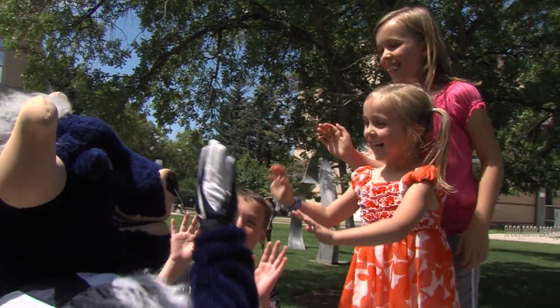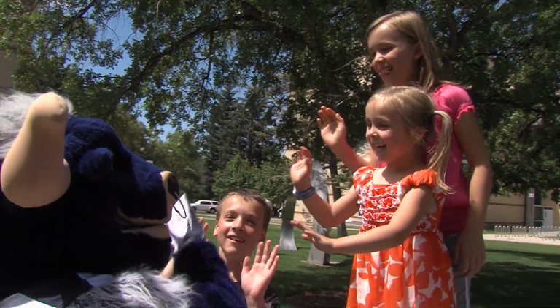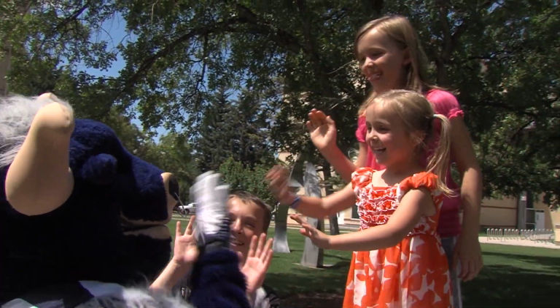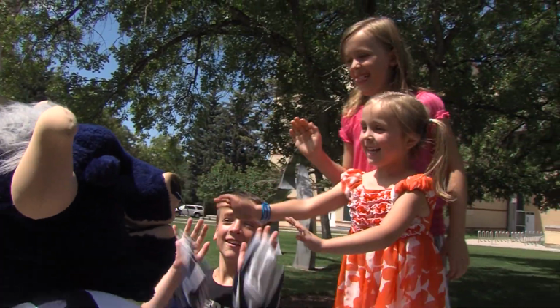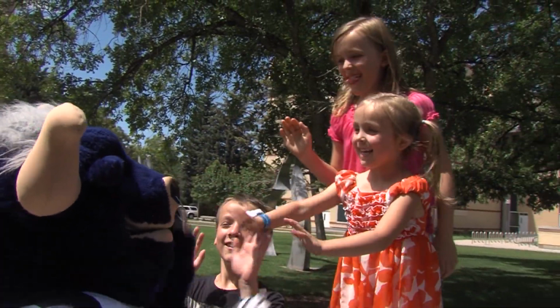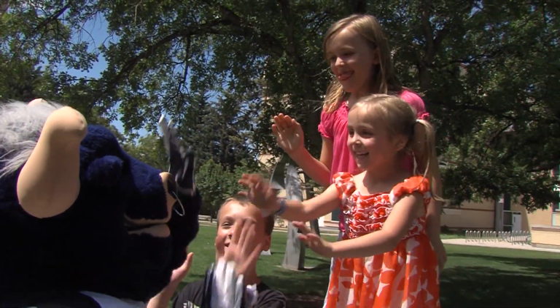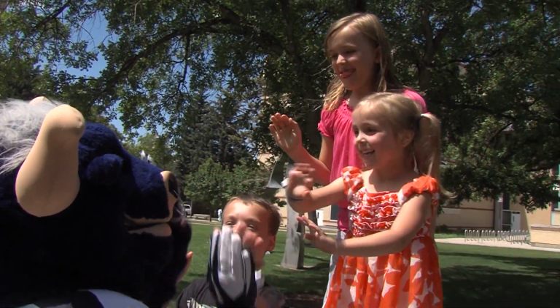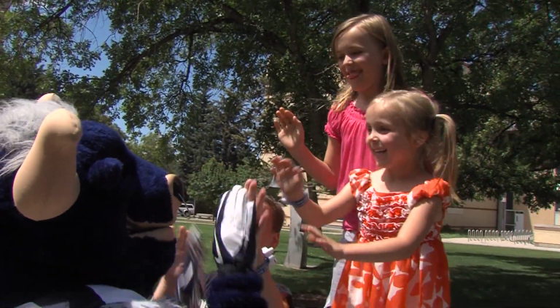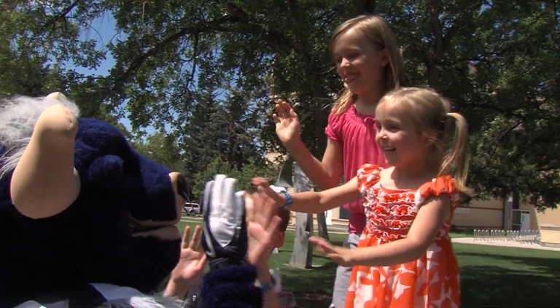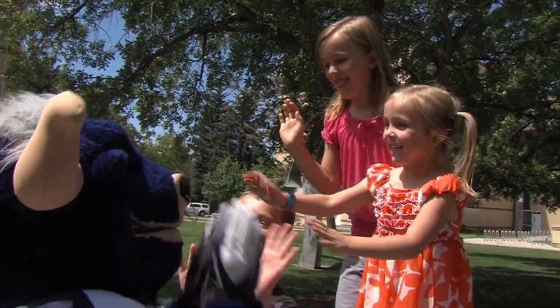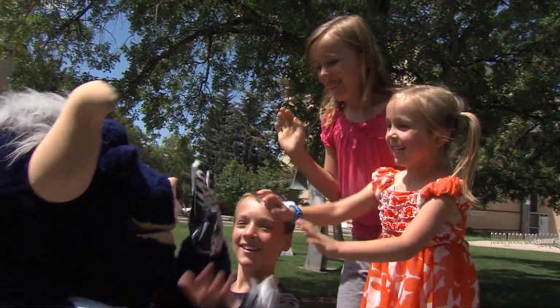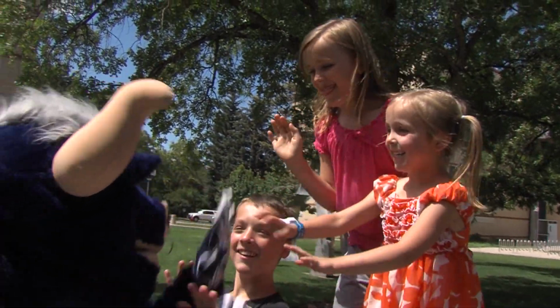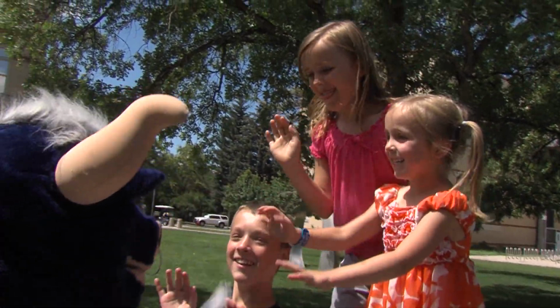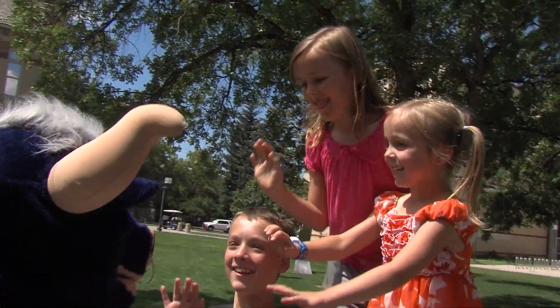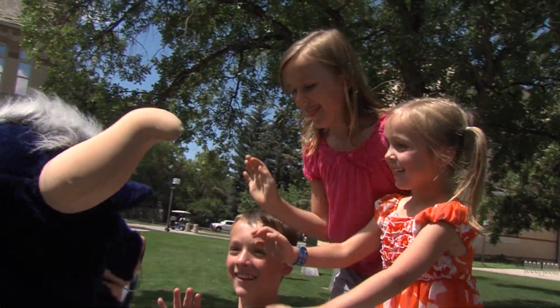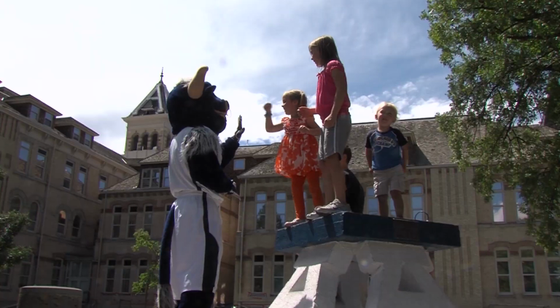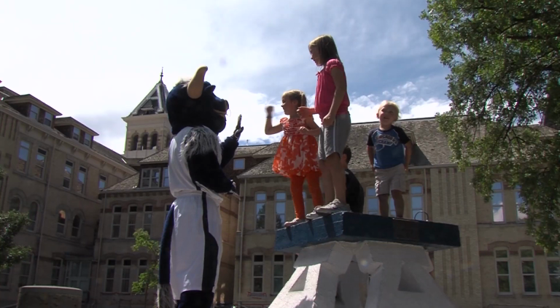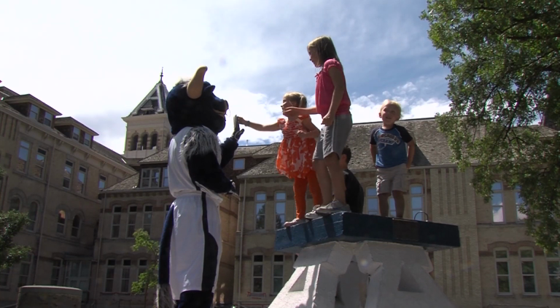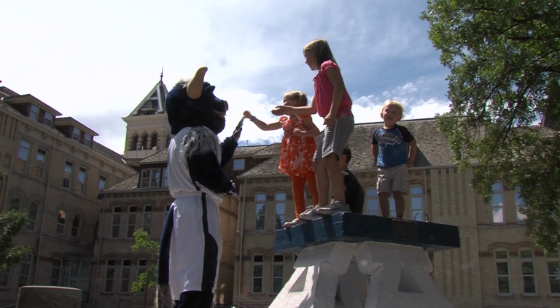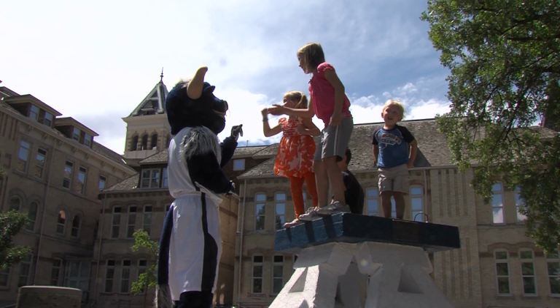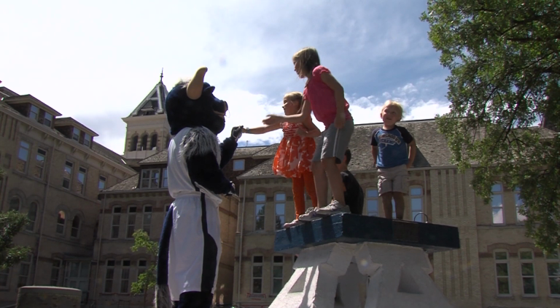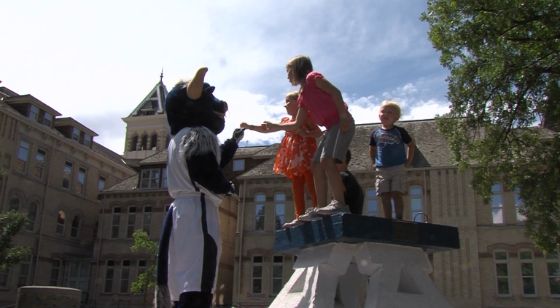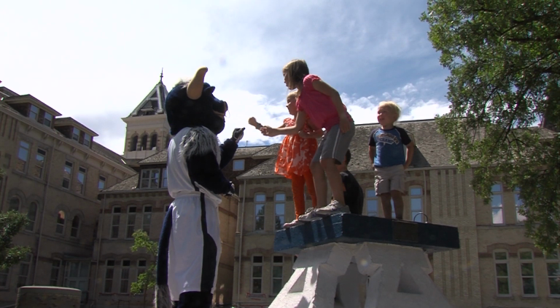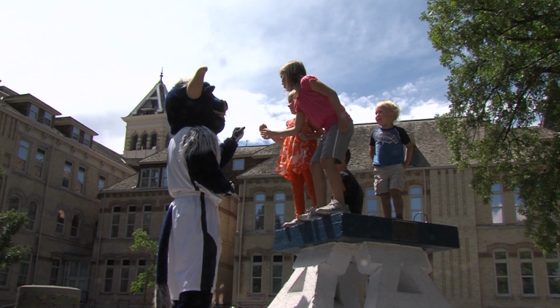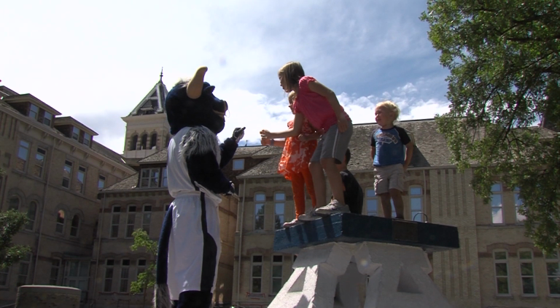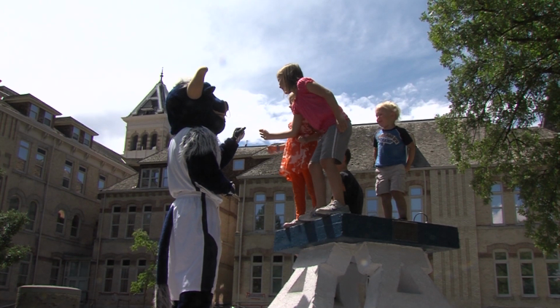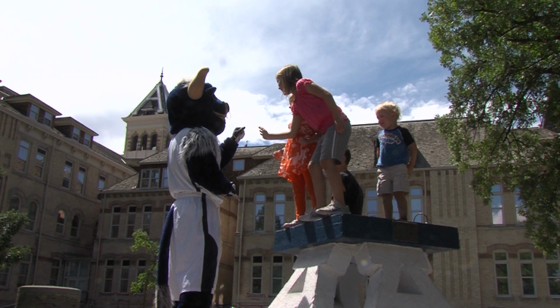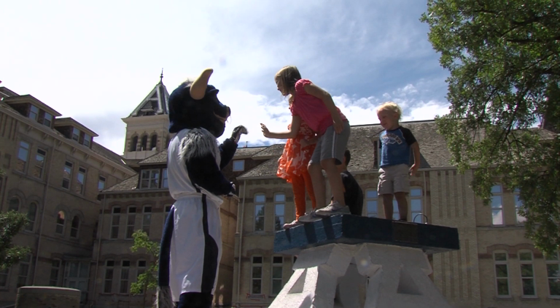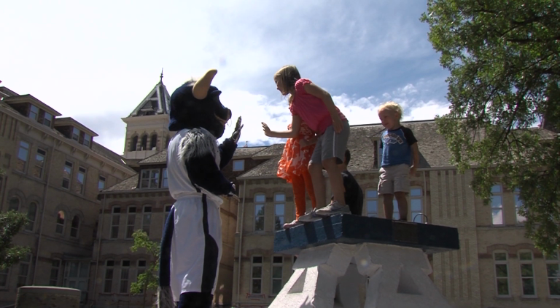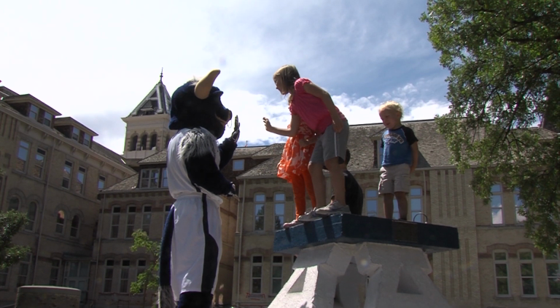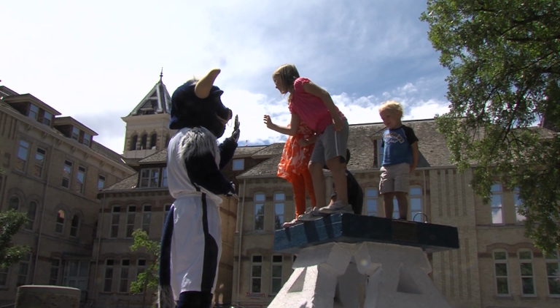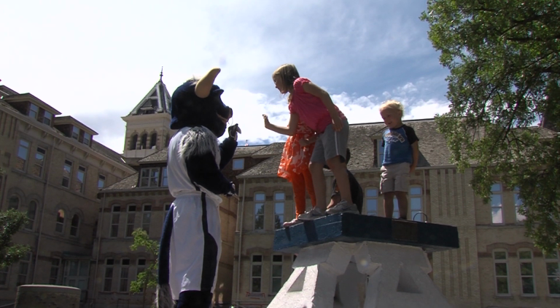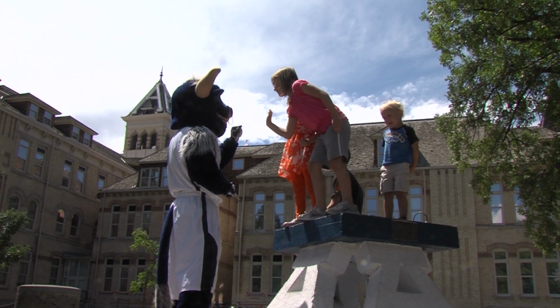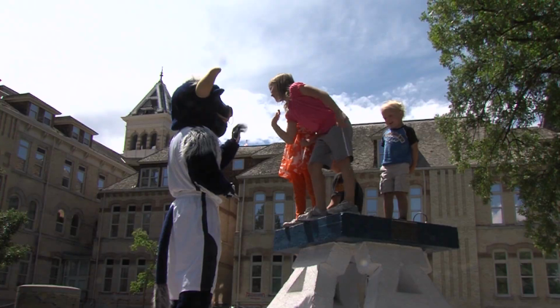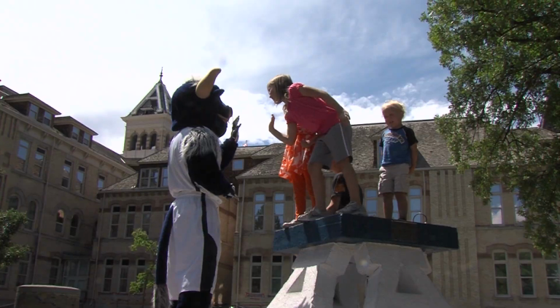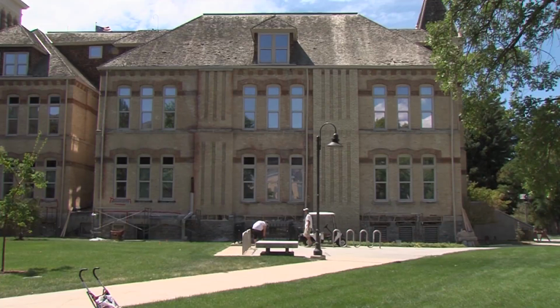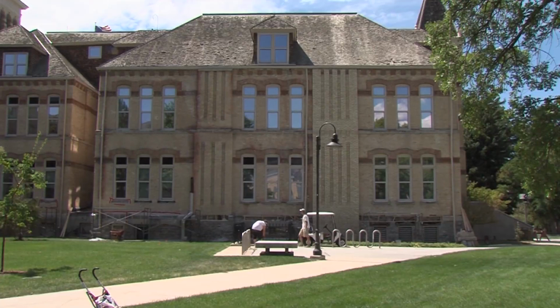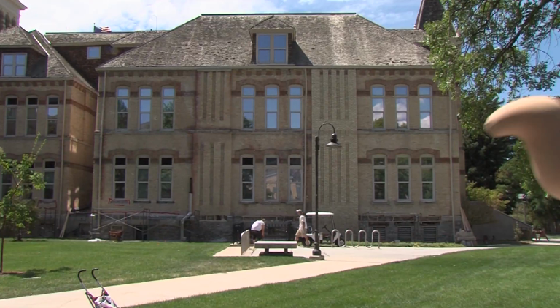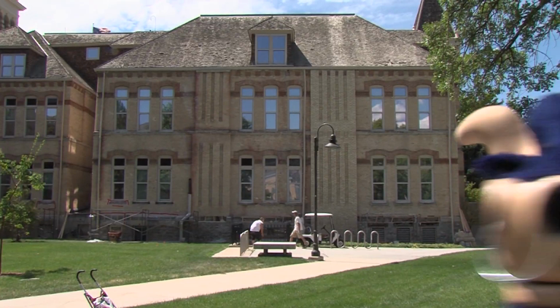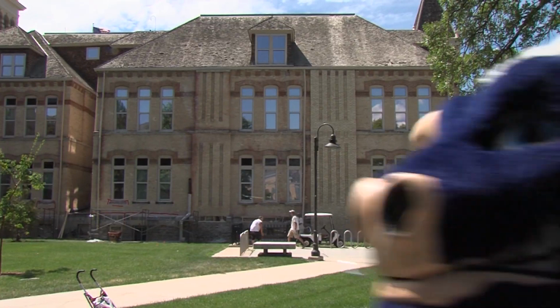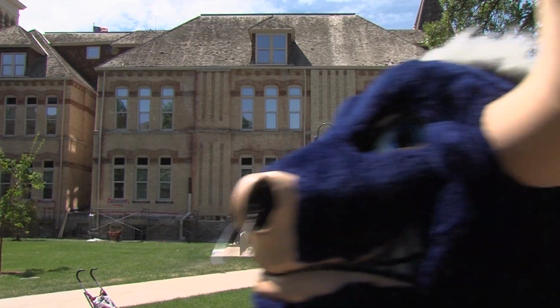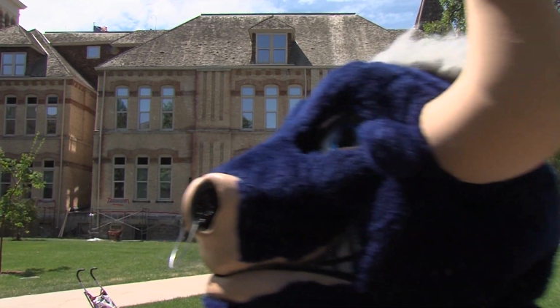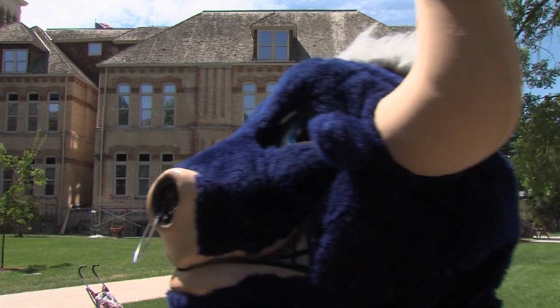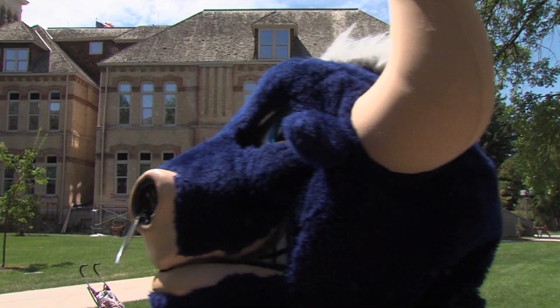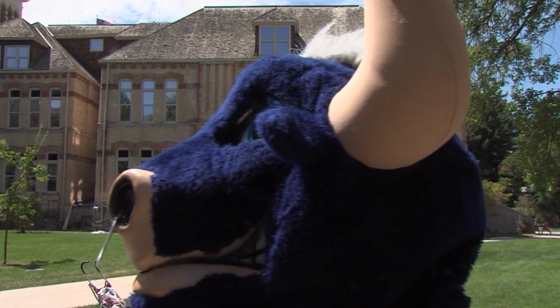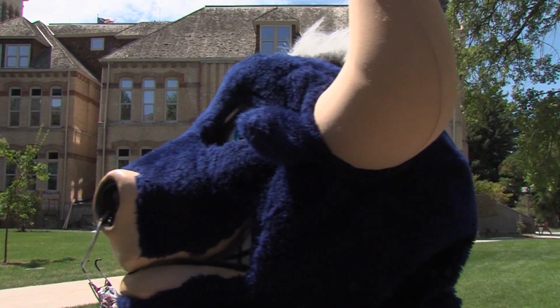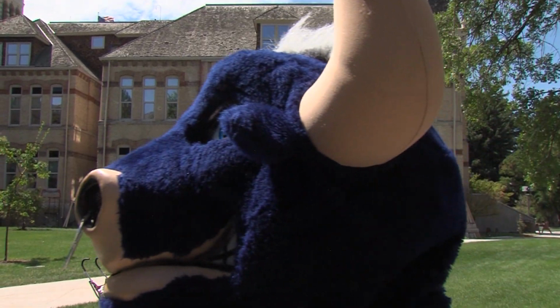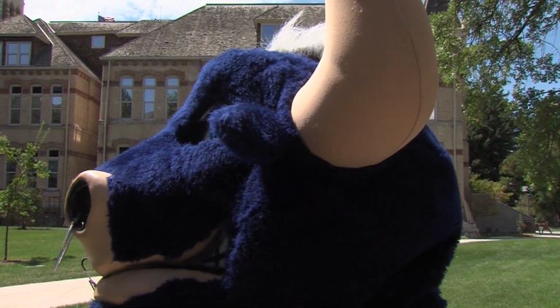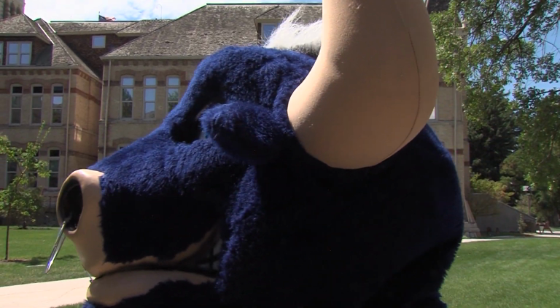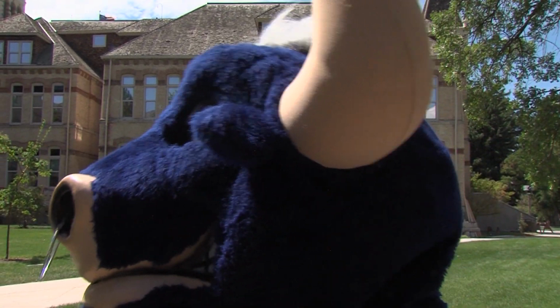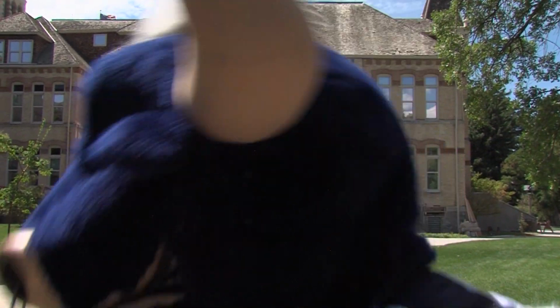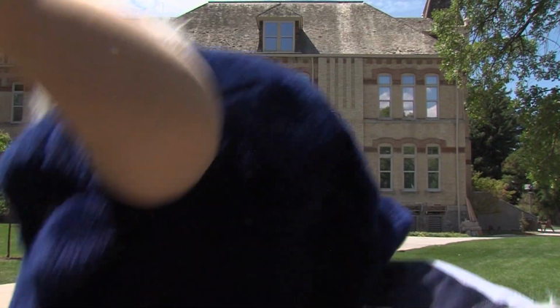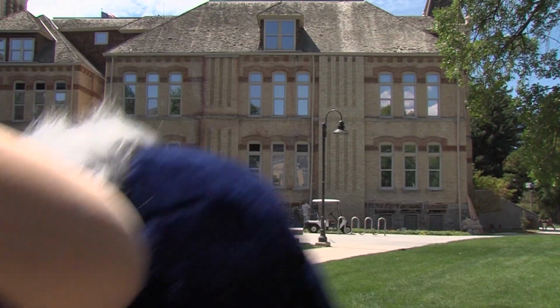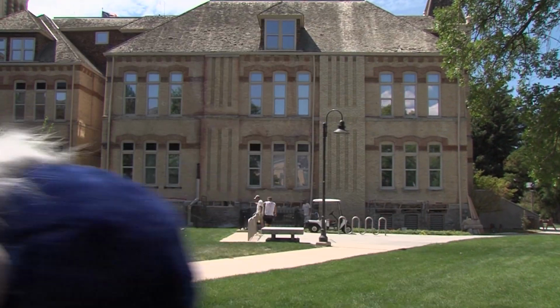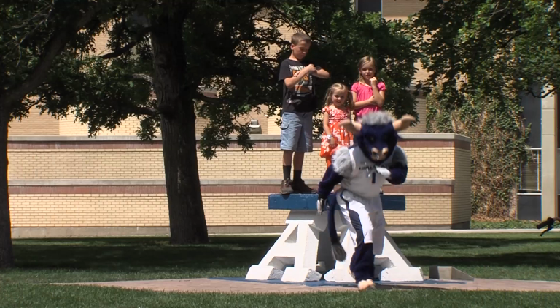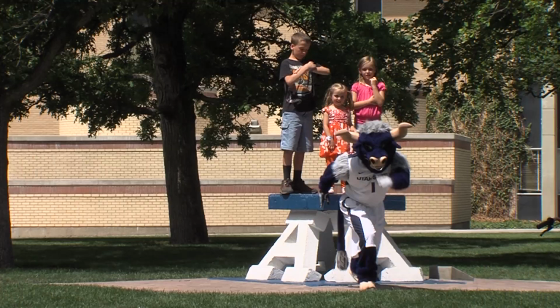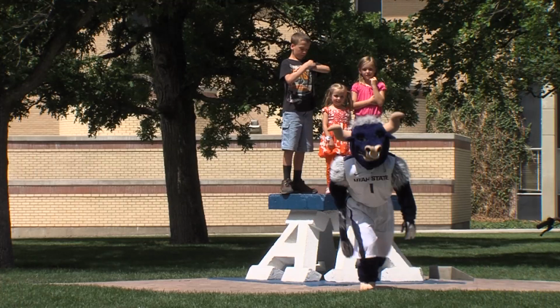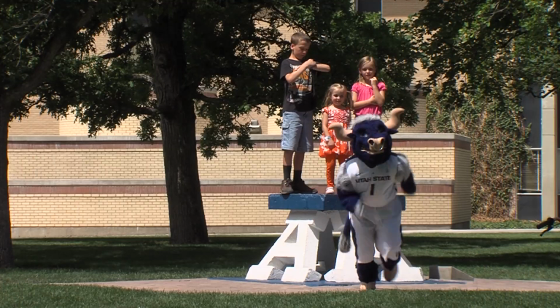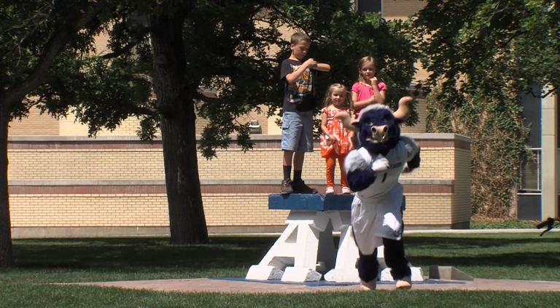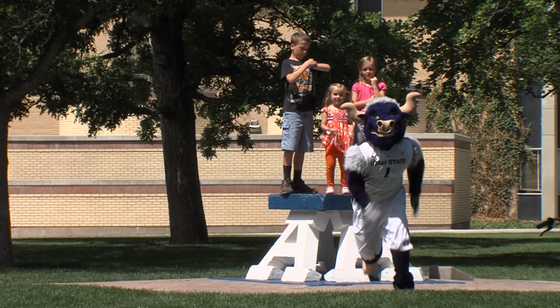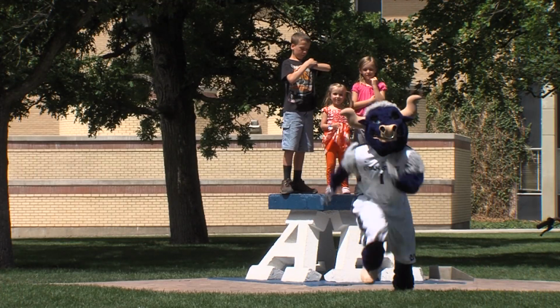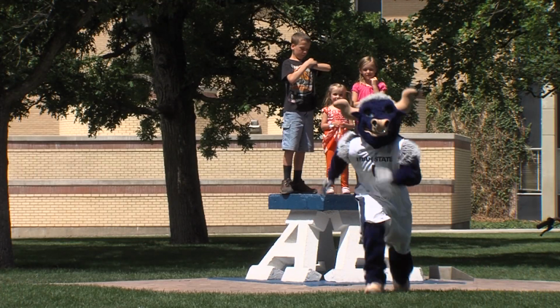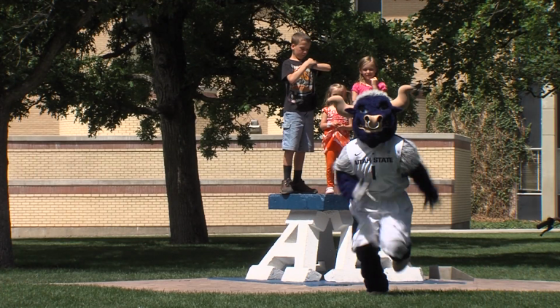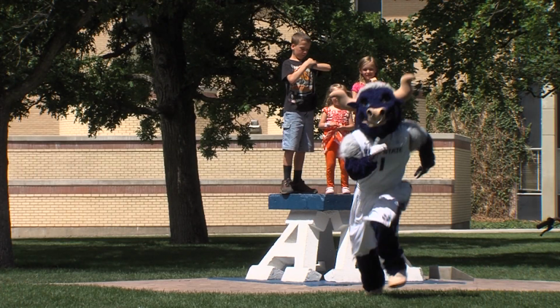Big Blue is out on the quad. He's having fun, entertaining his fans. Suddenly, someone calls for help.